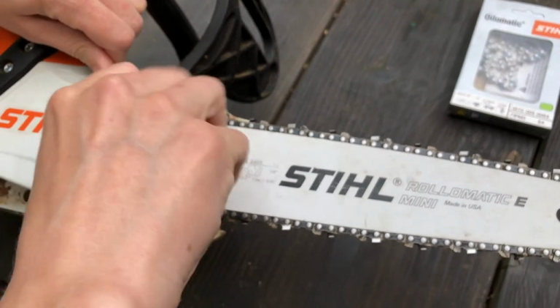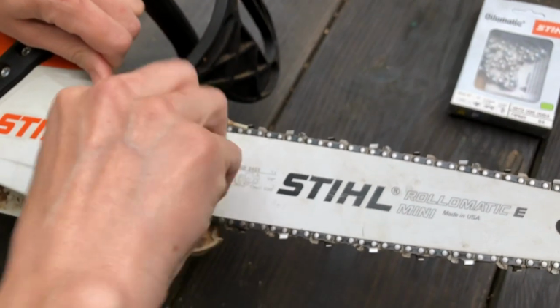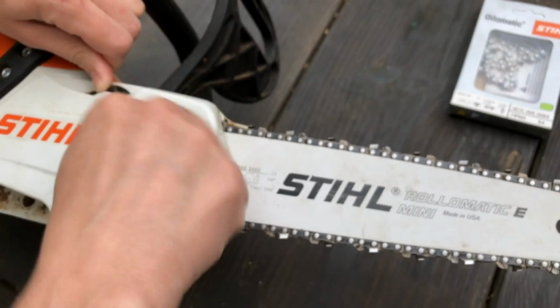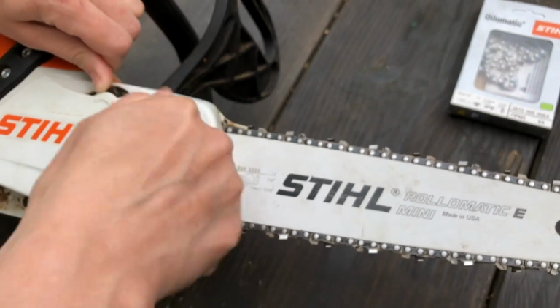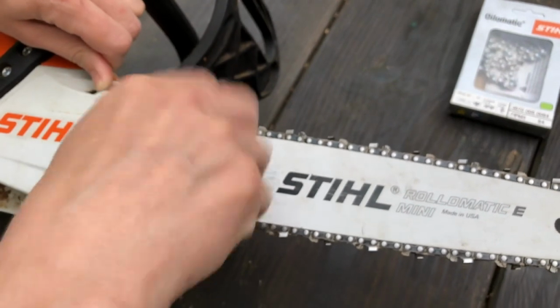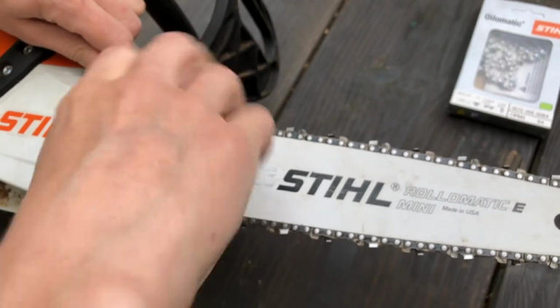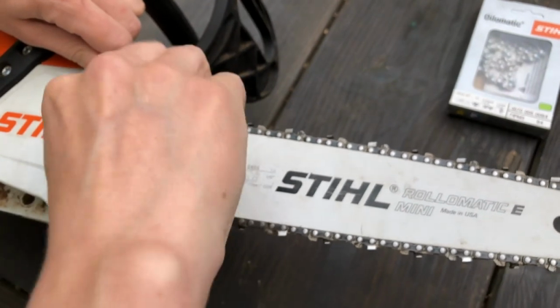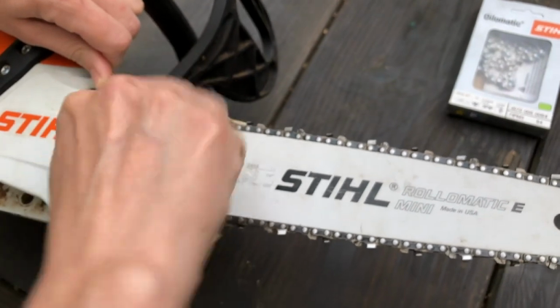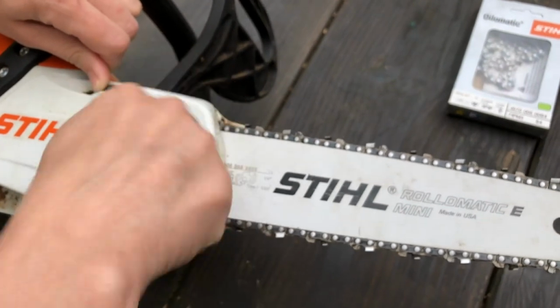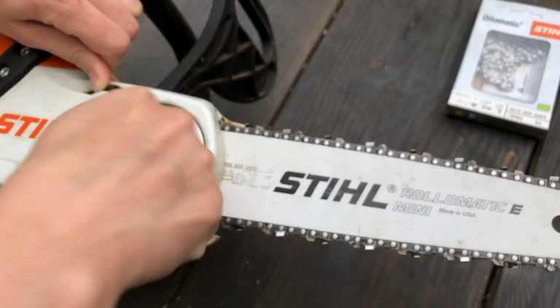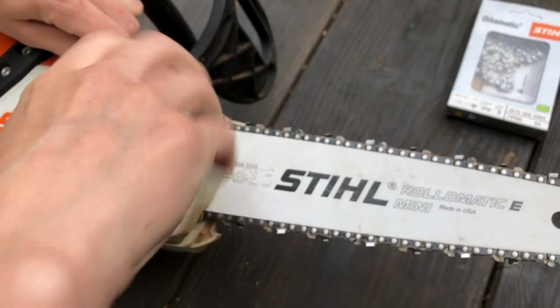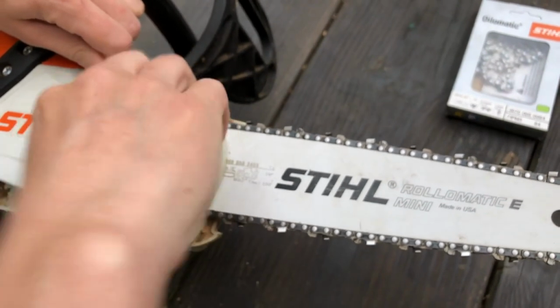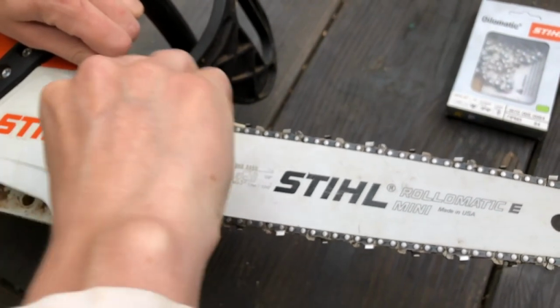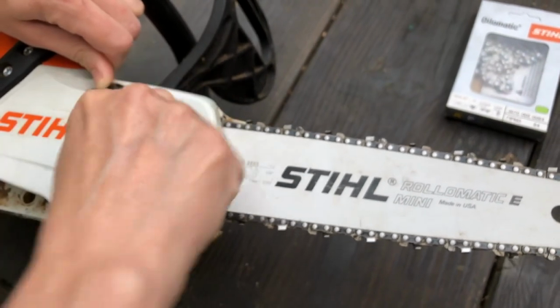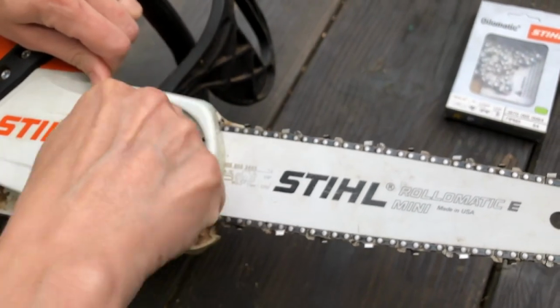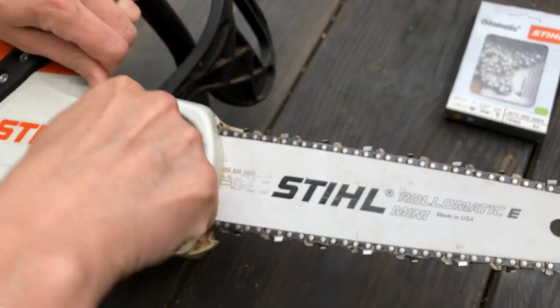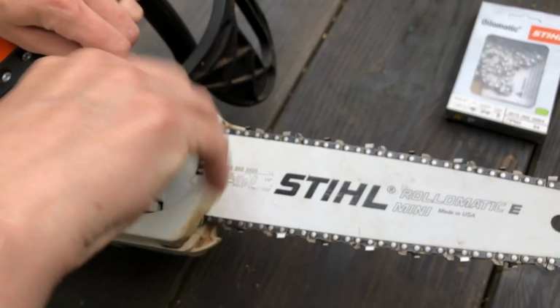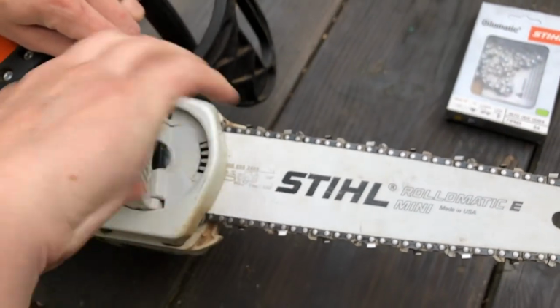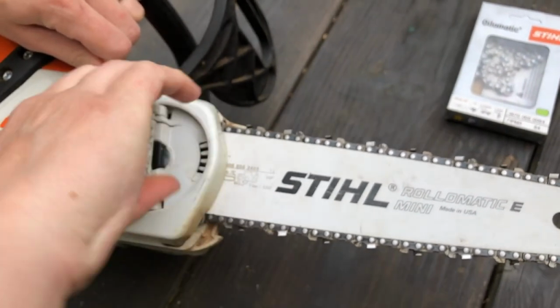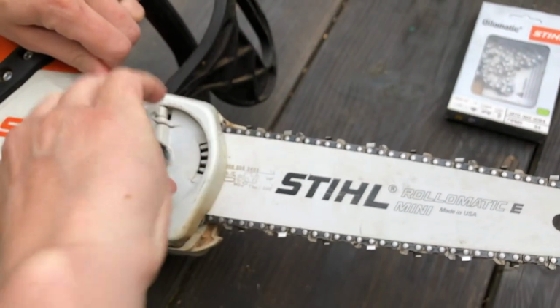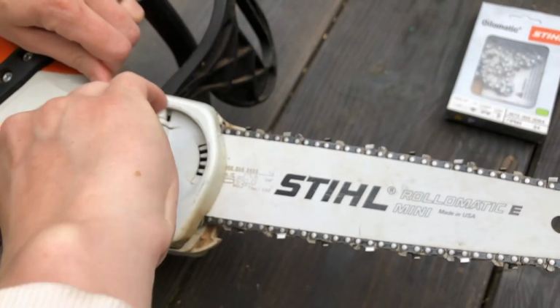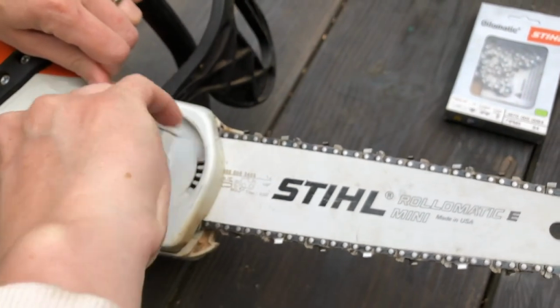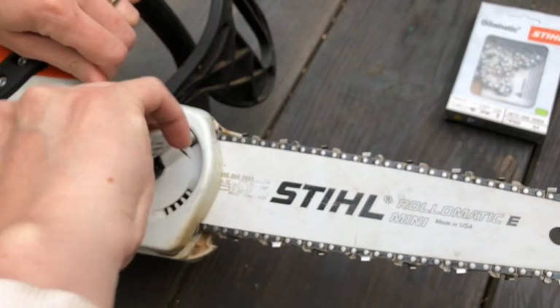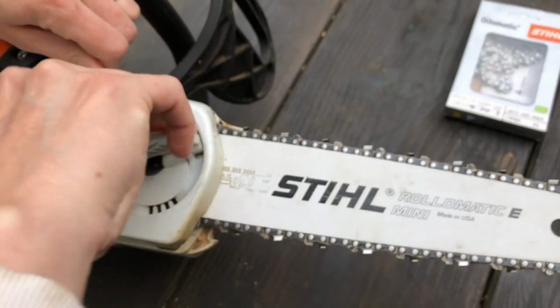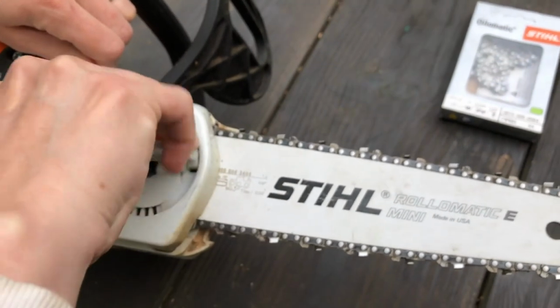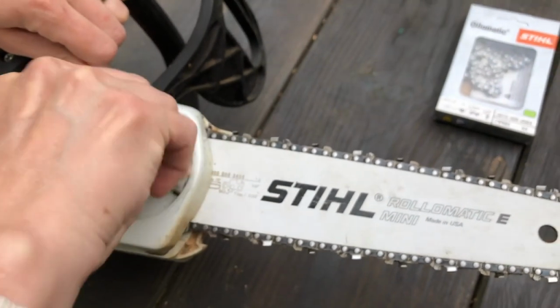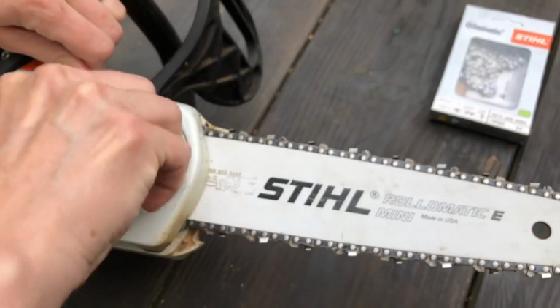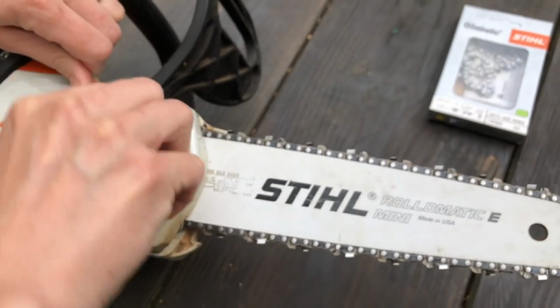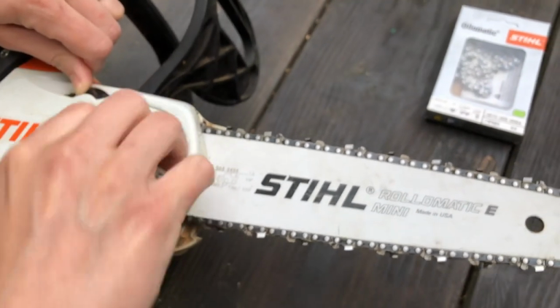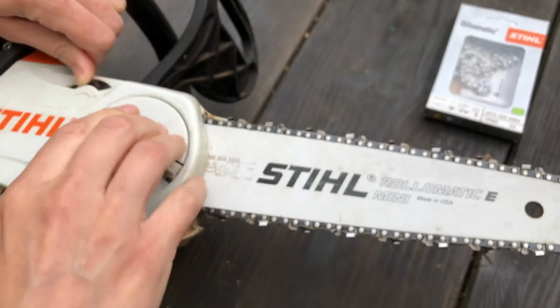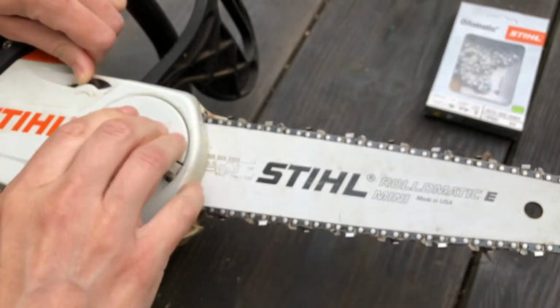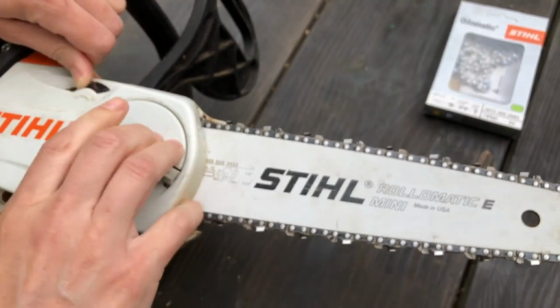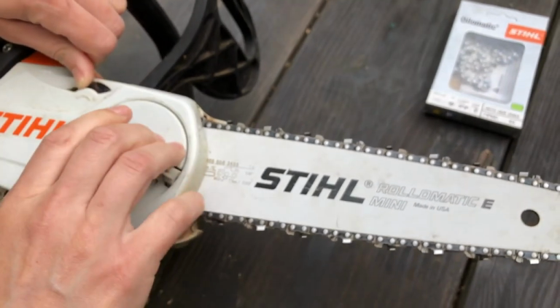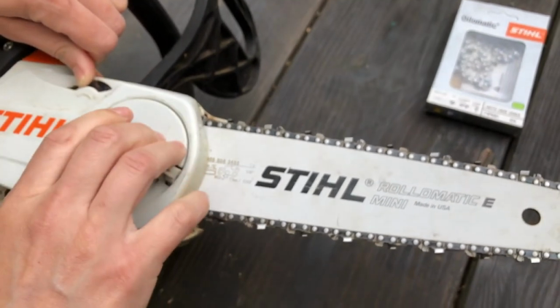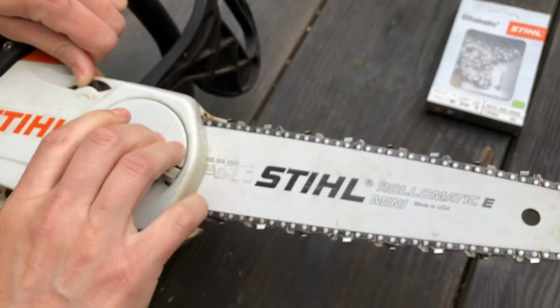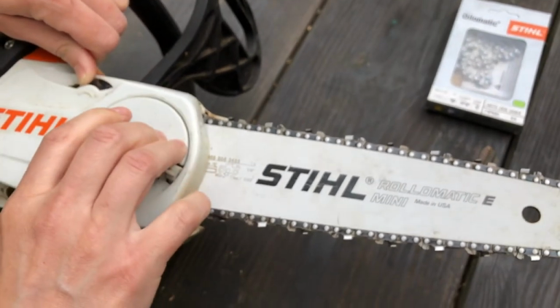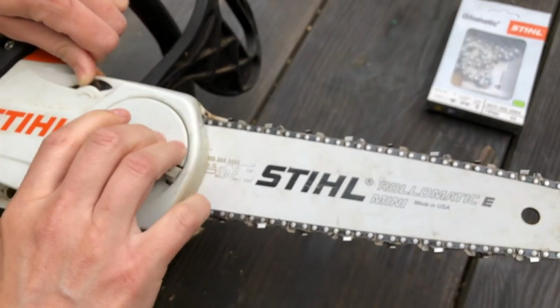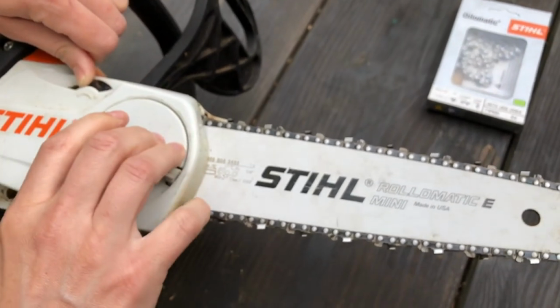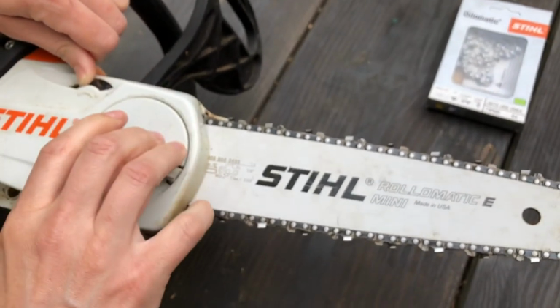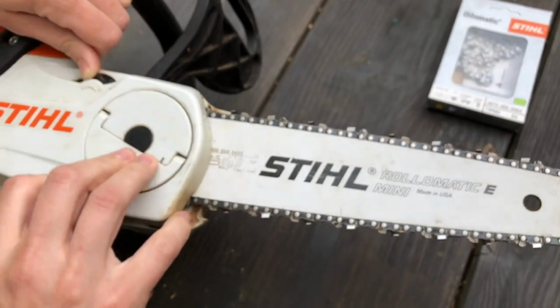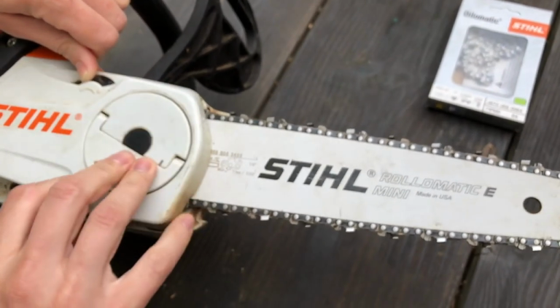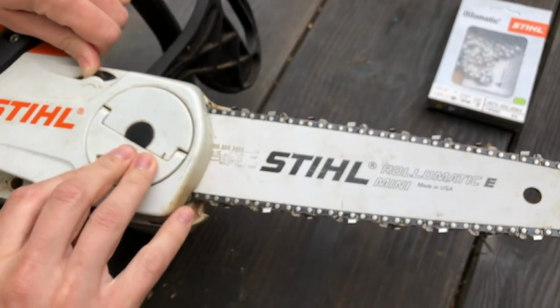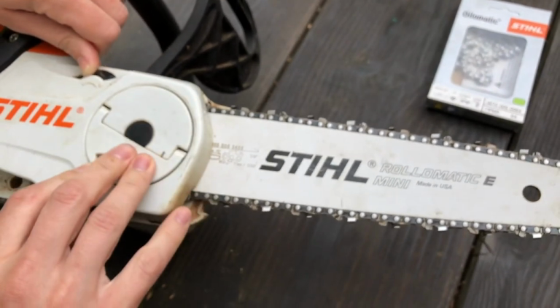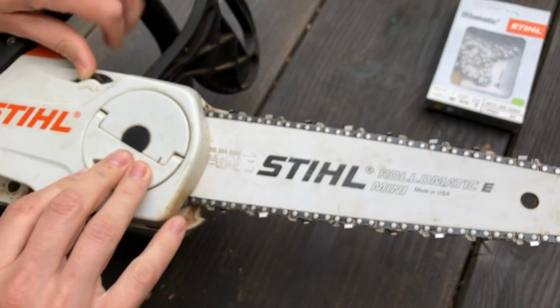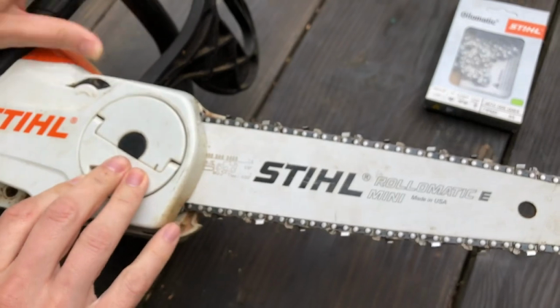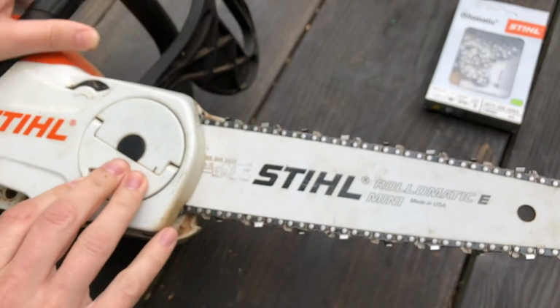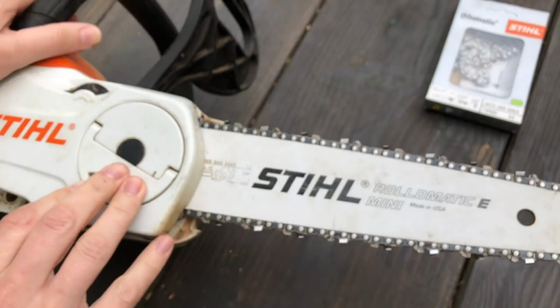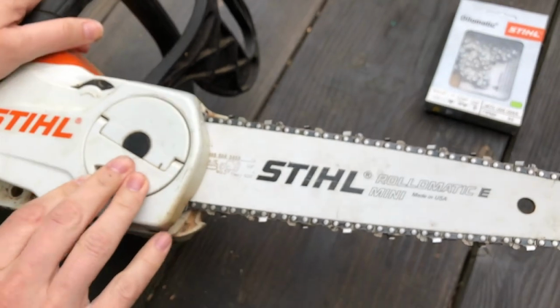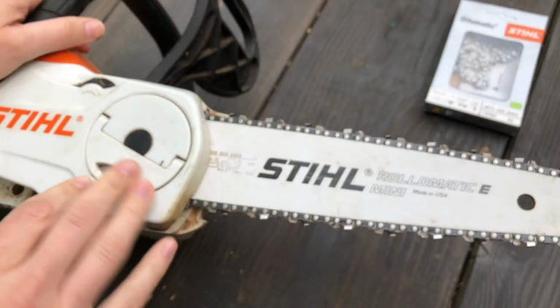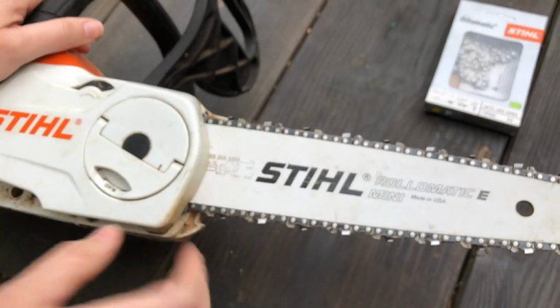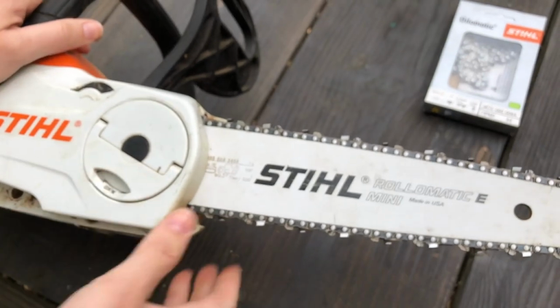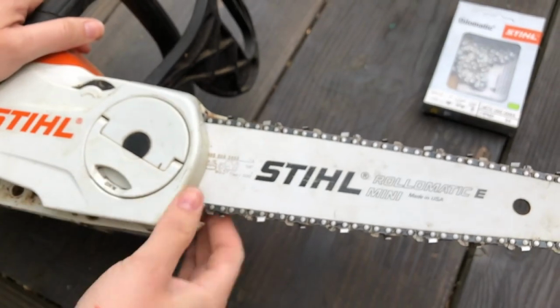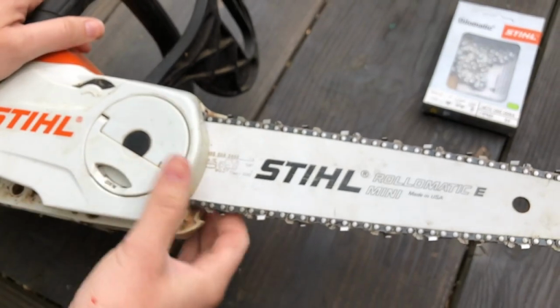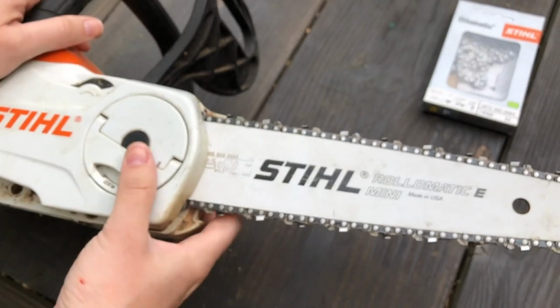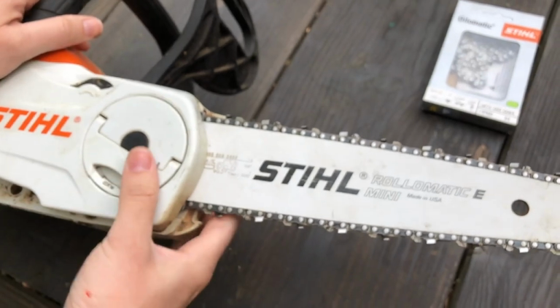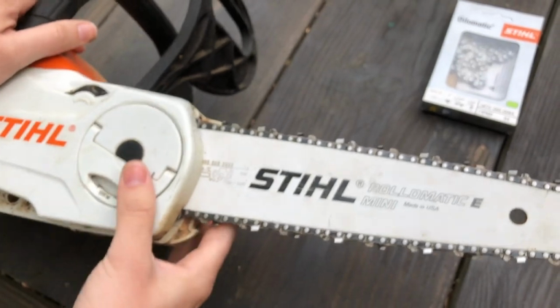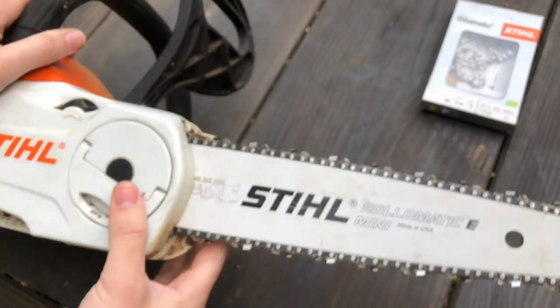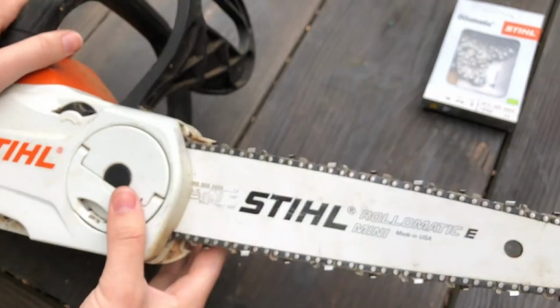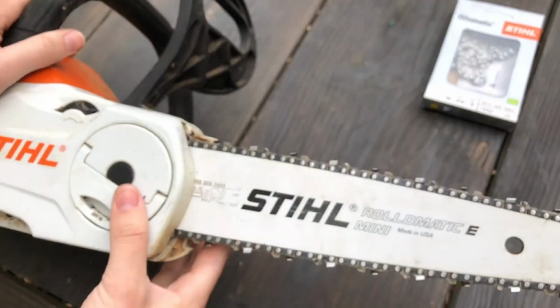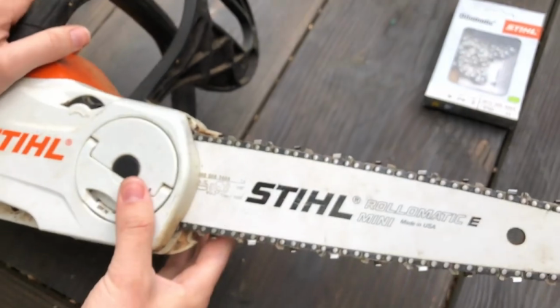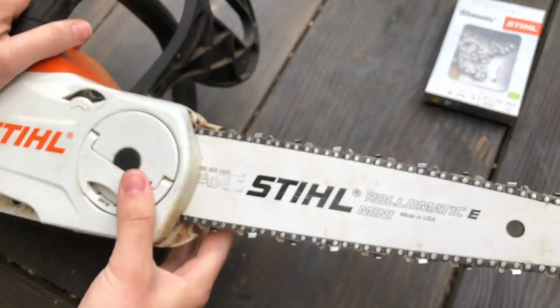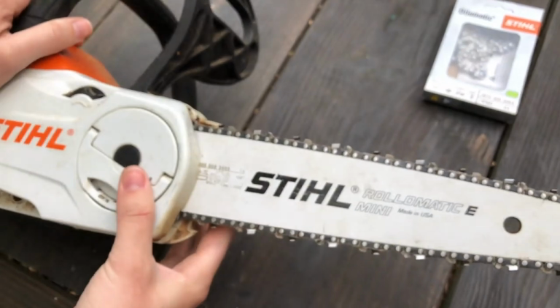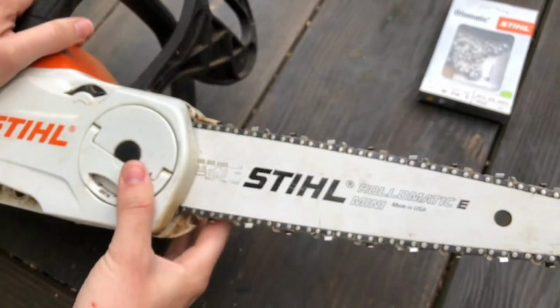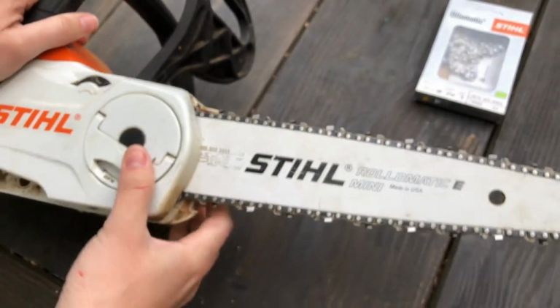When you have the tension corrected, tighten it back up, snap it down, and you're good to go.